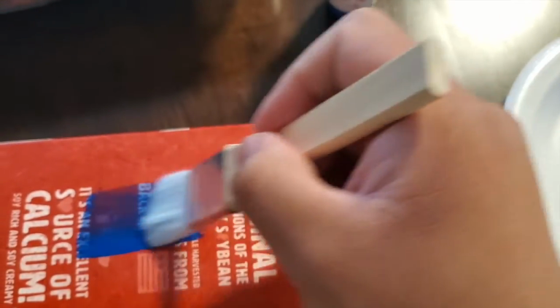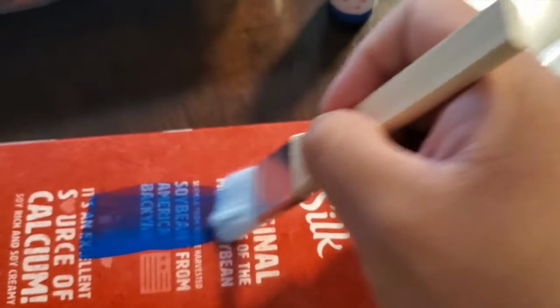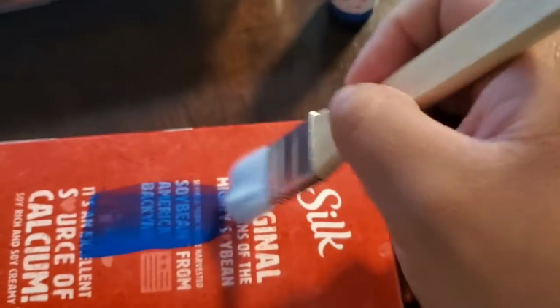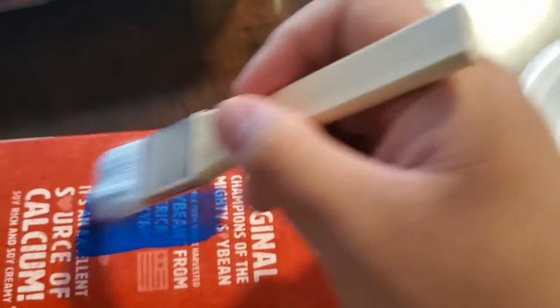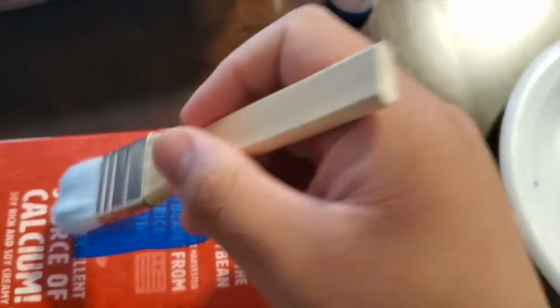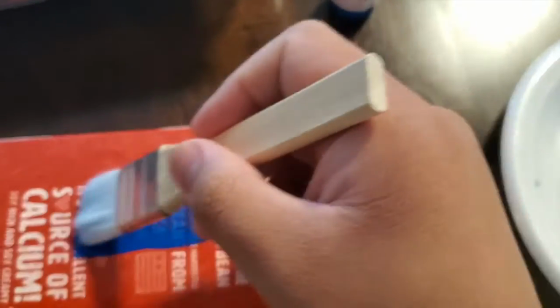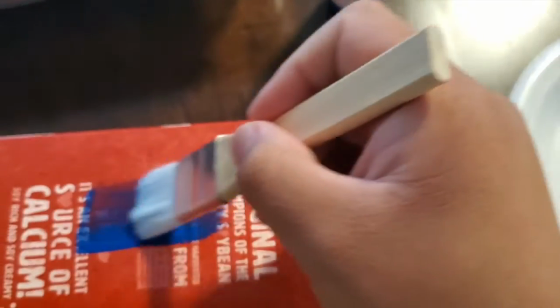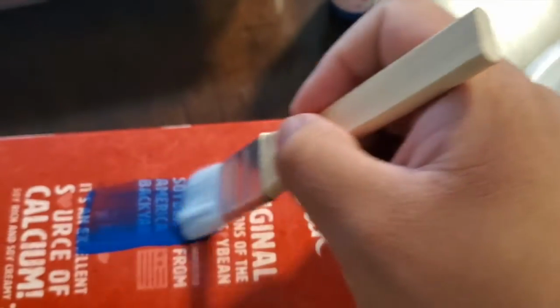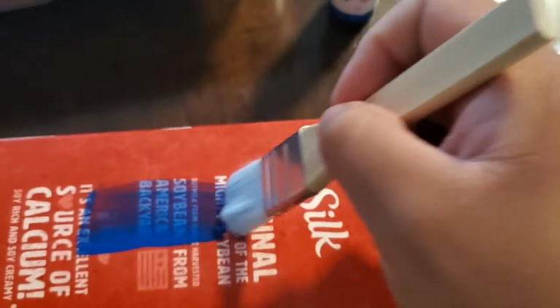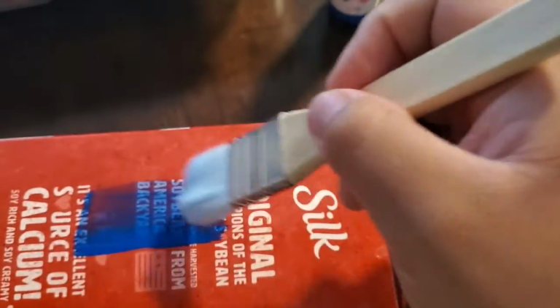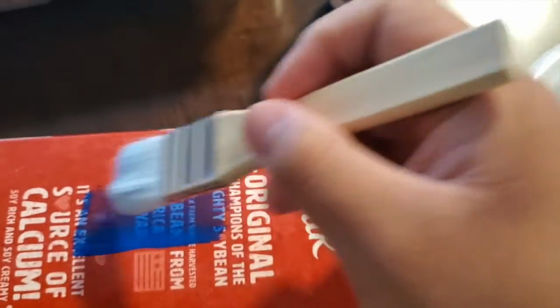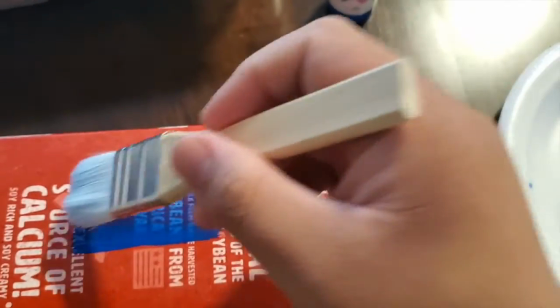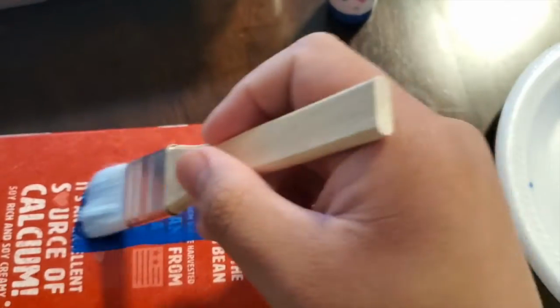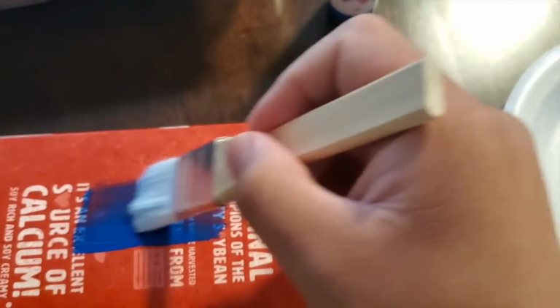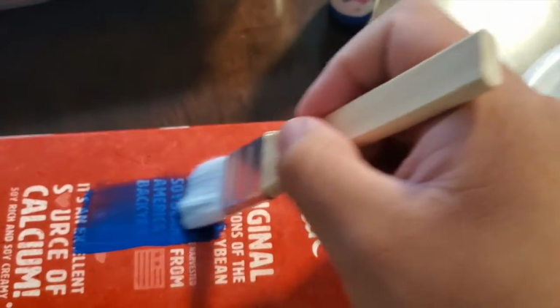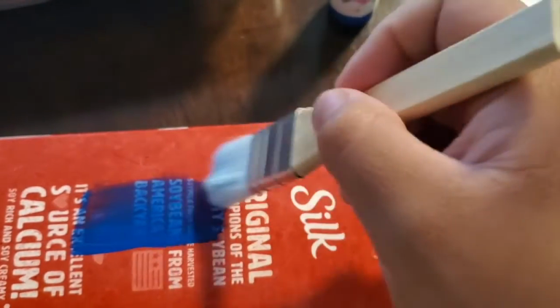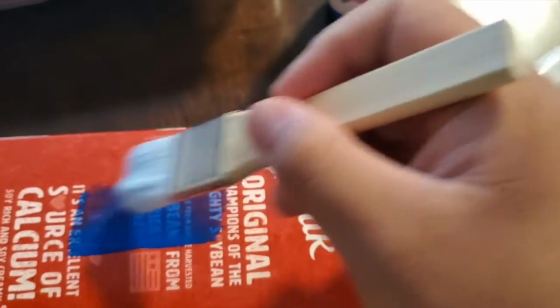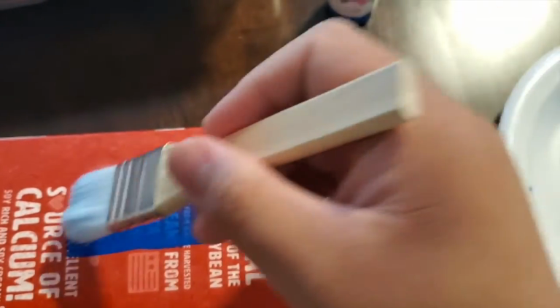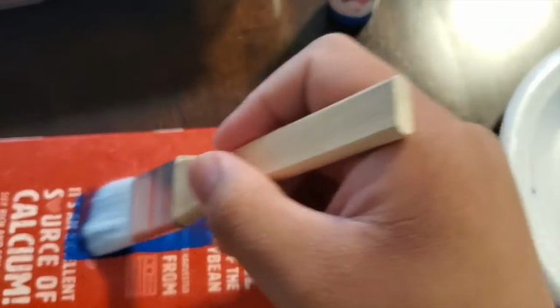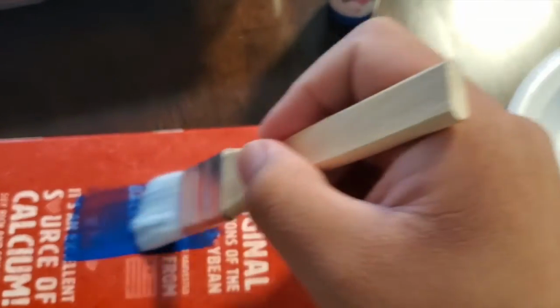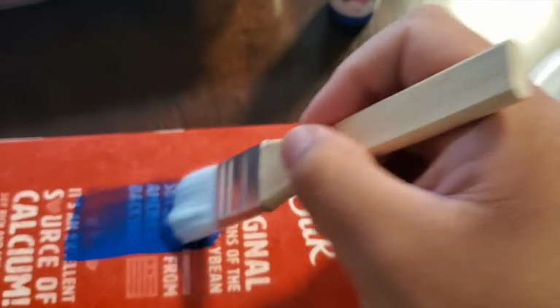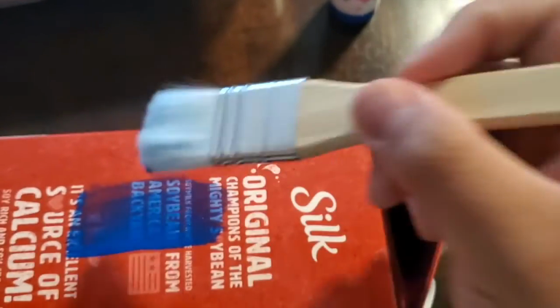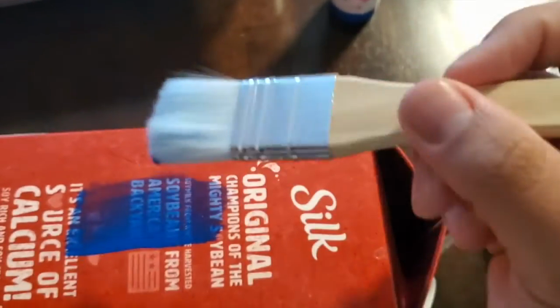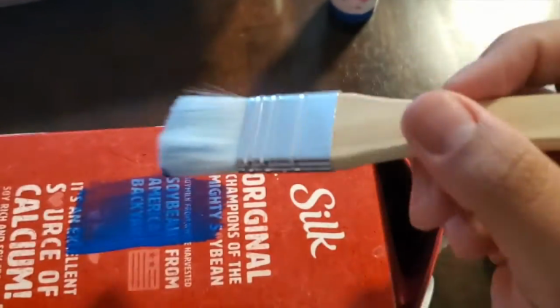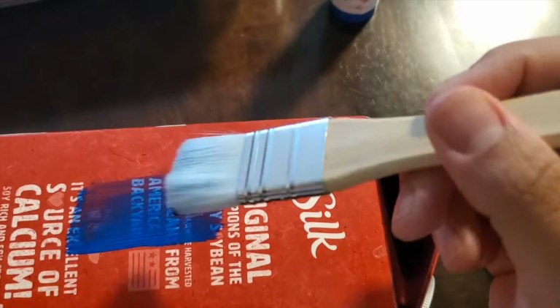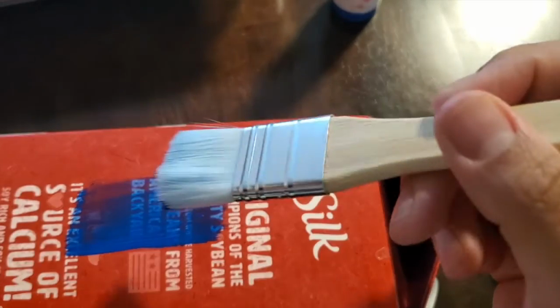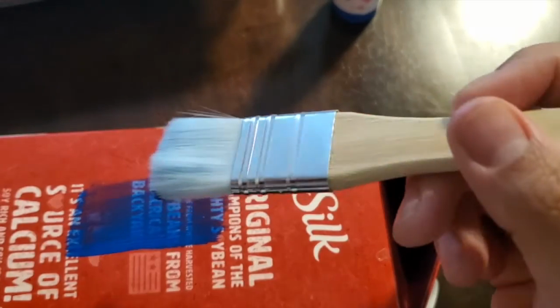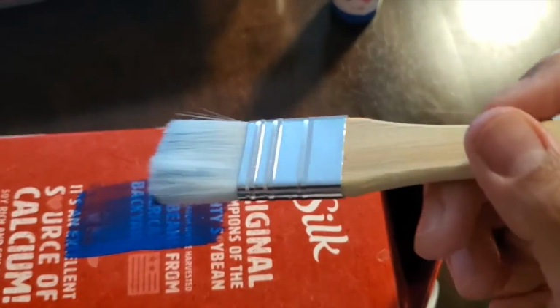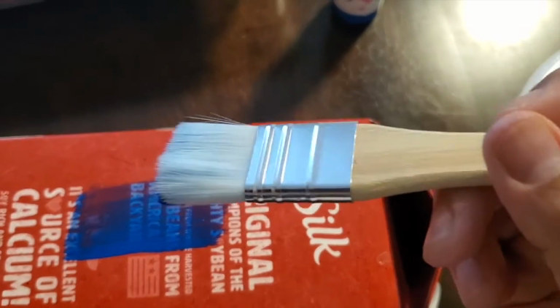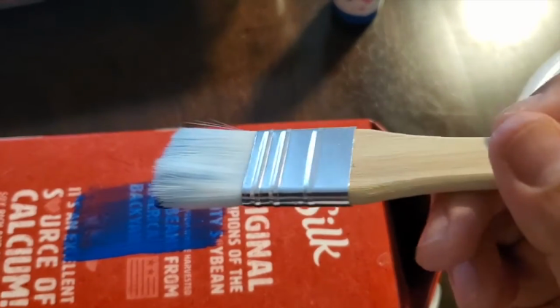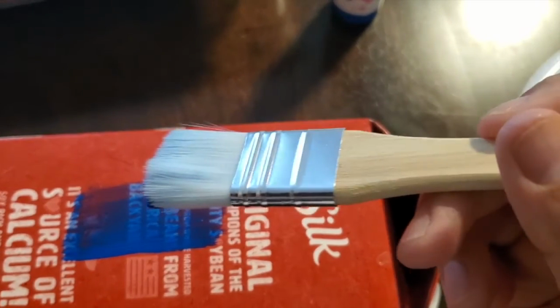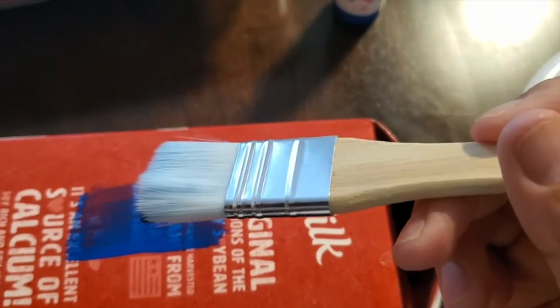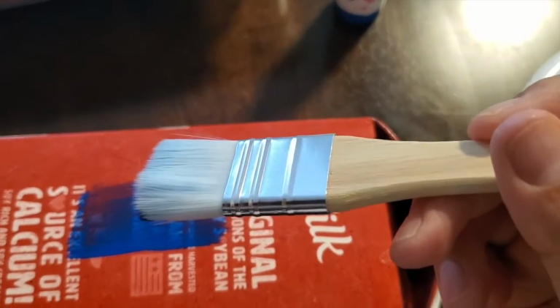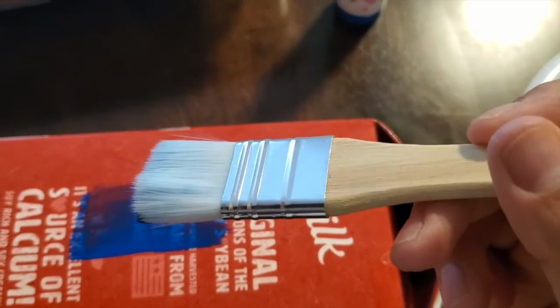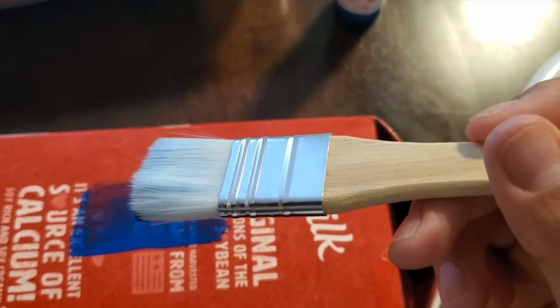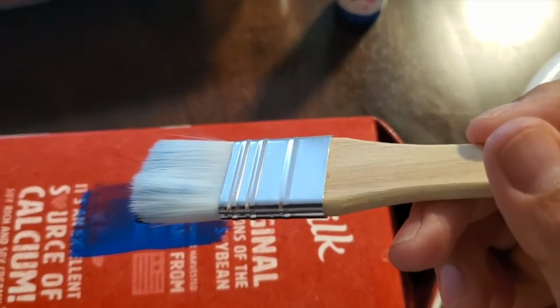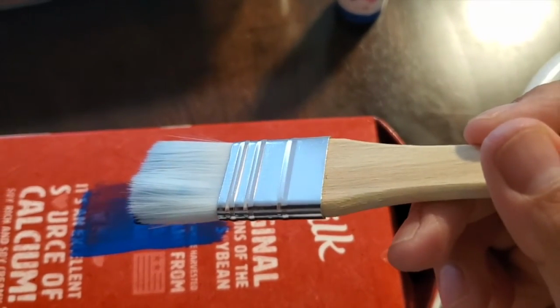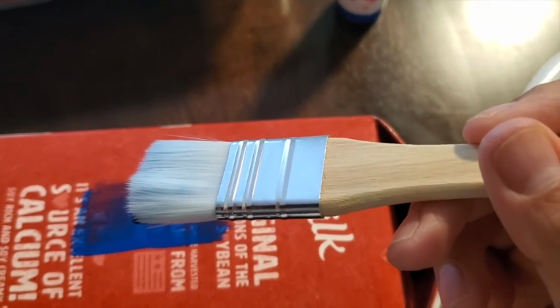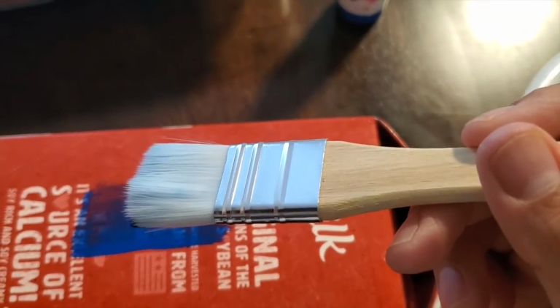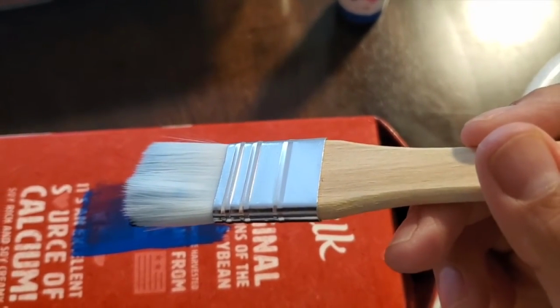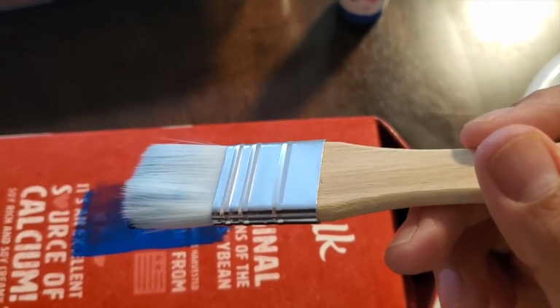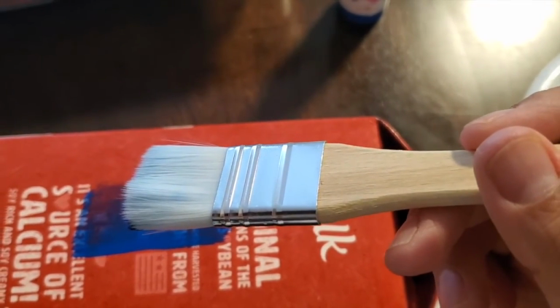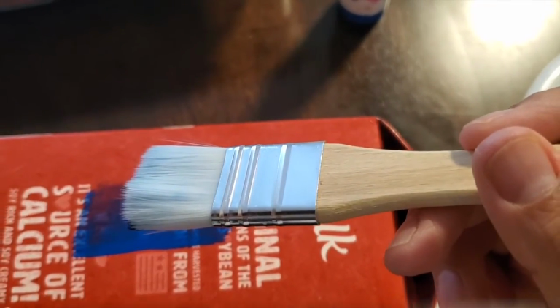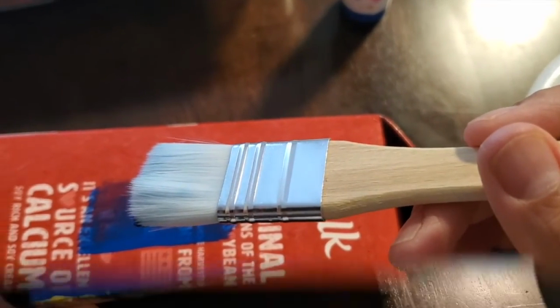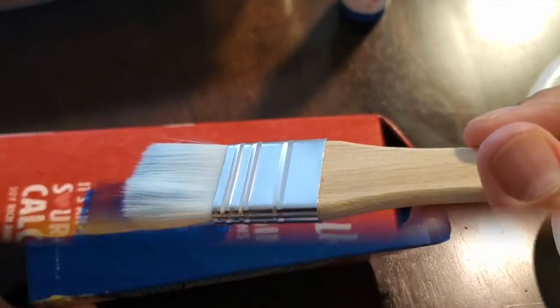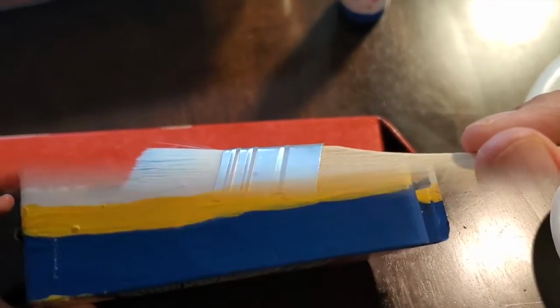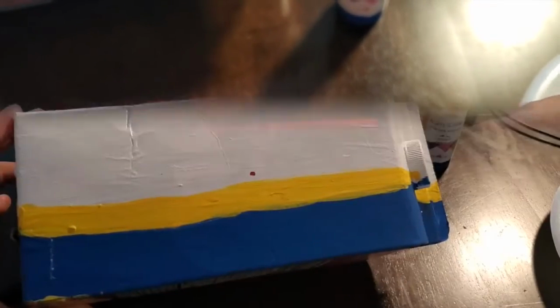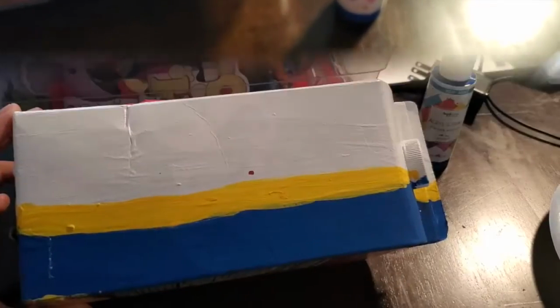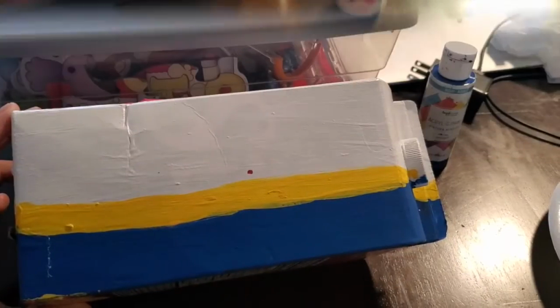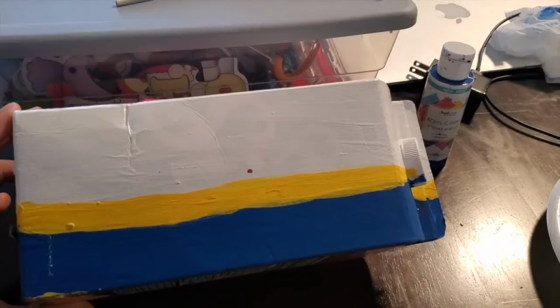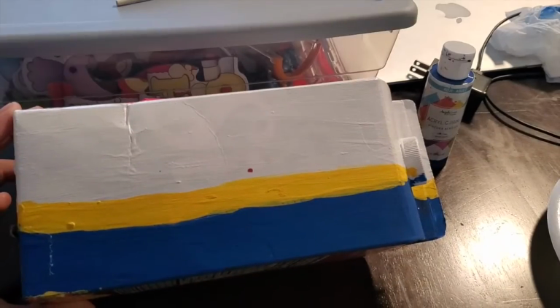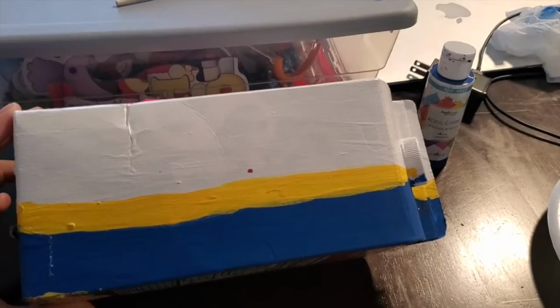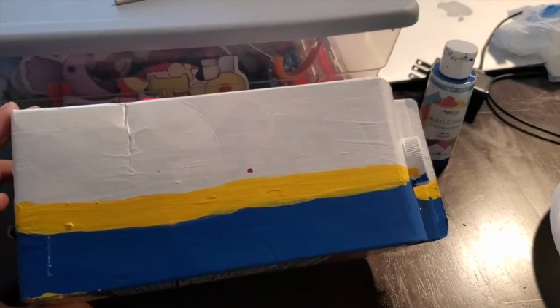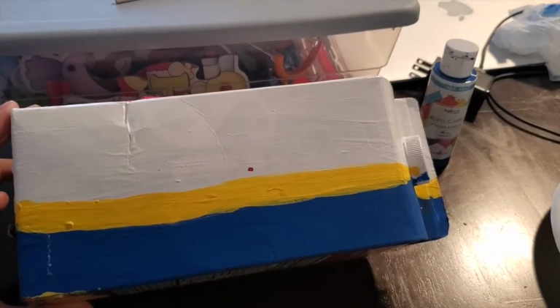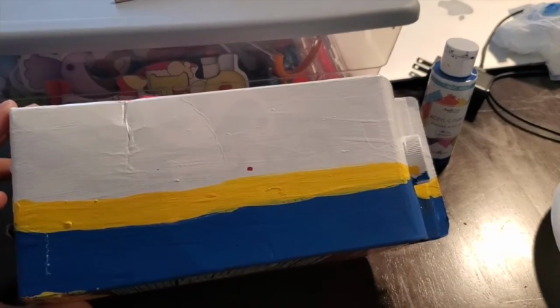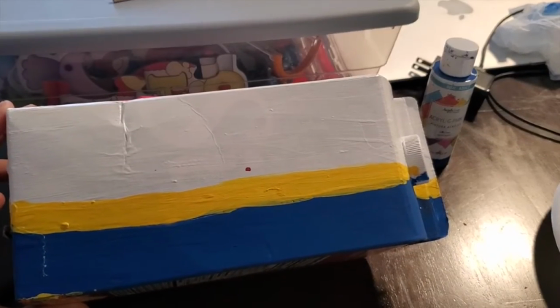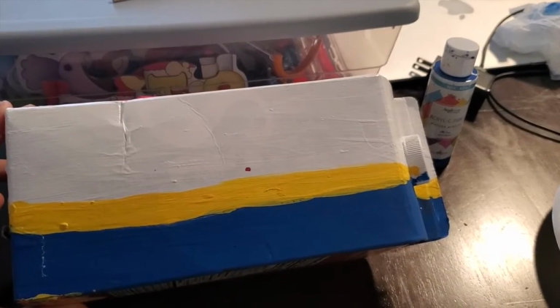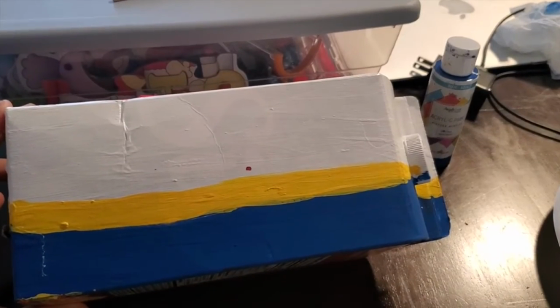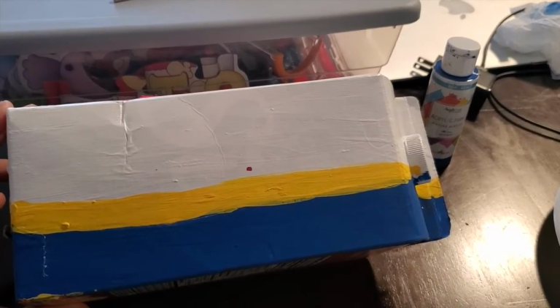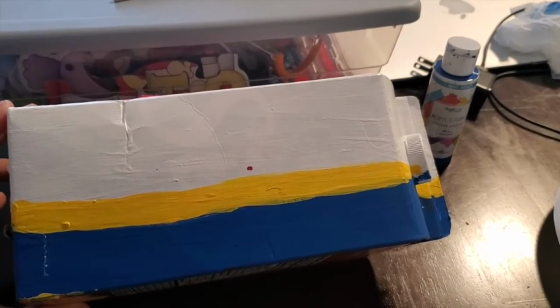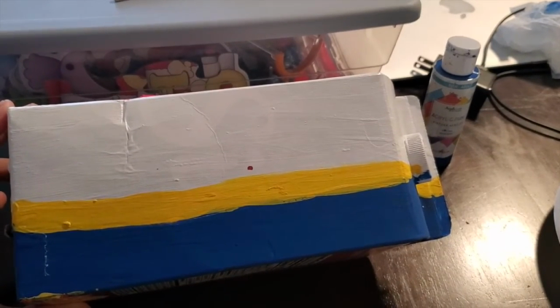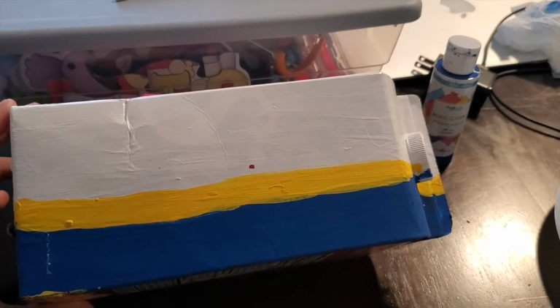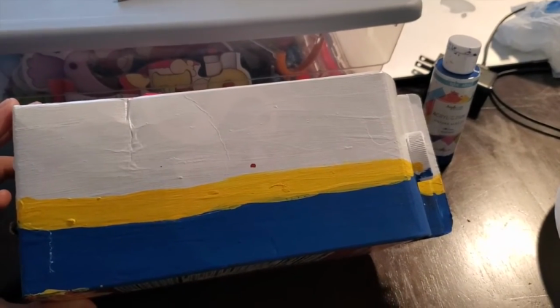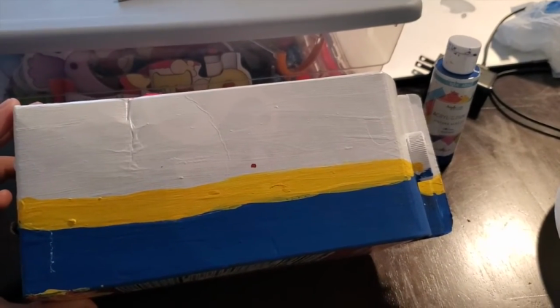Go ahead and paint the milk carton. You're going to repeat these steps twice. Once you're done, it should look like this.